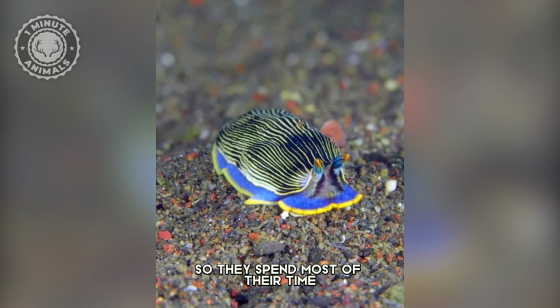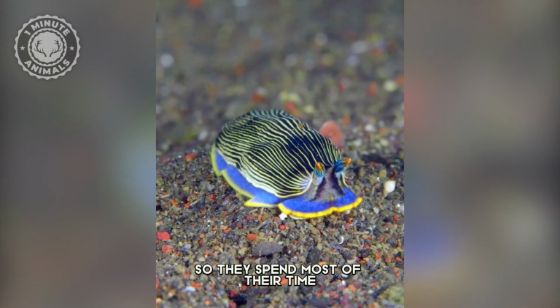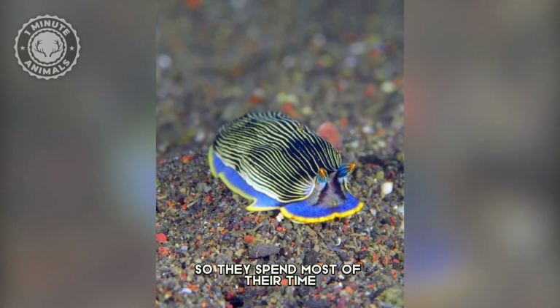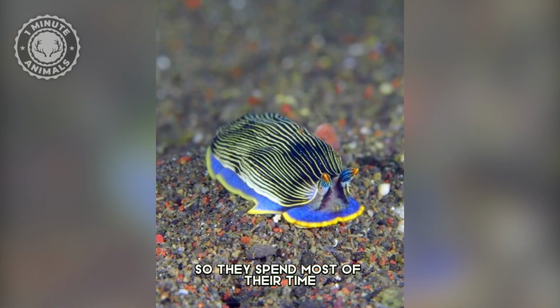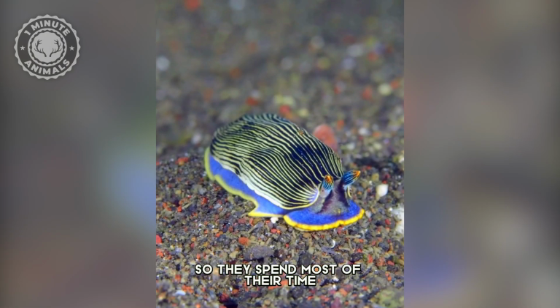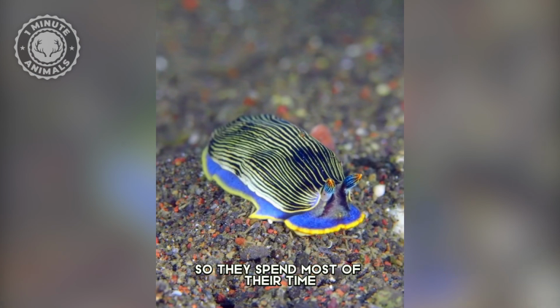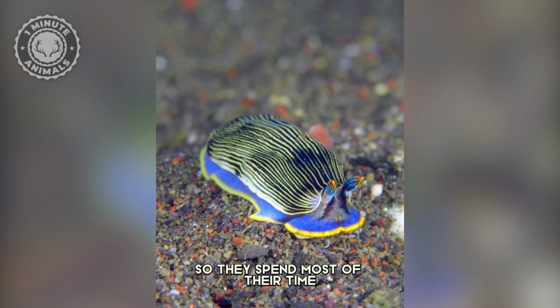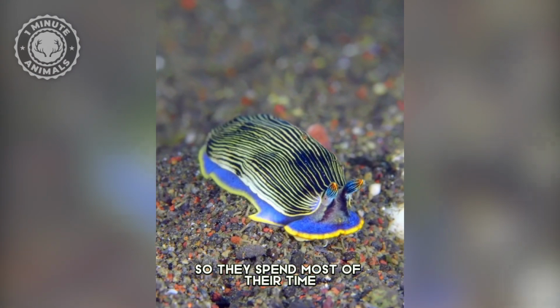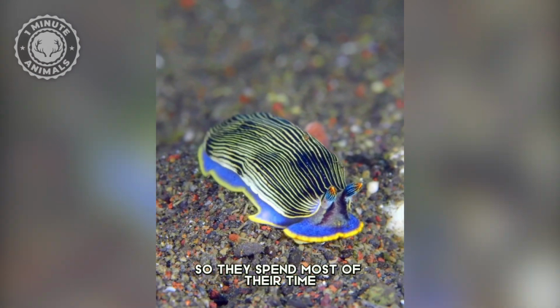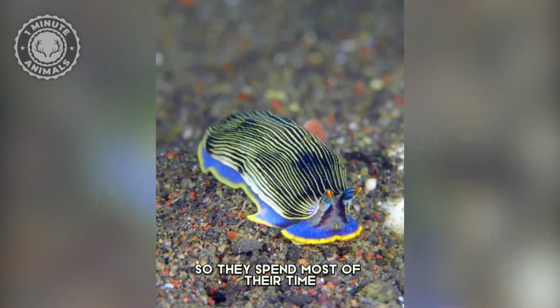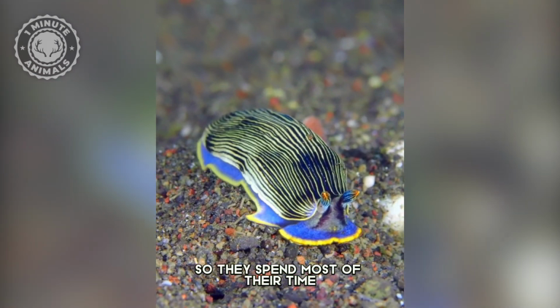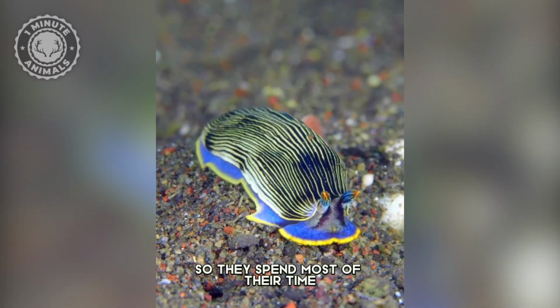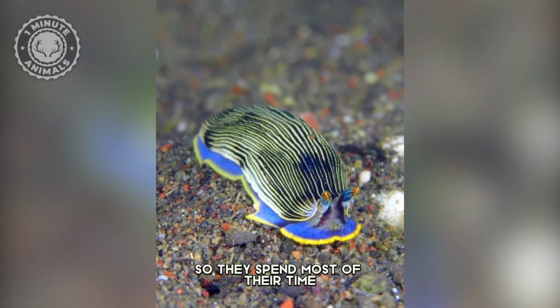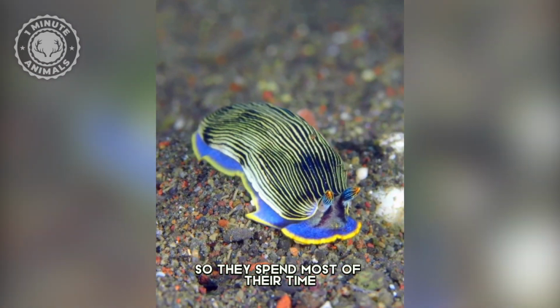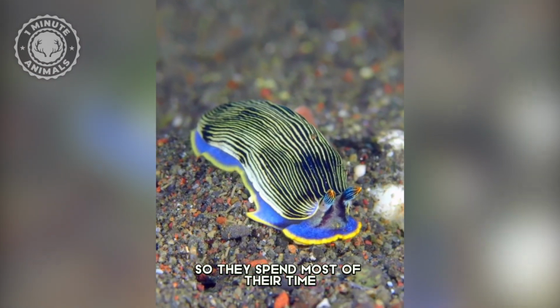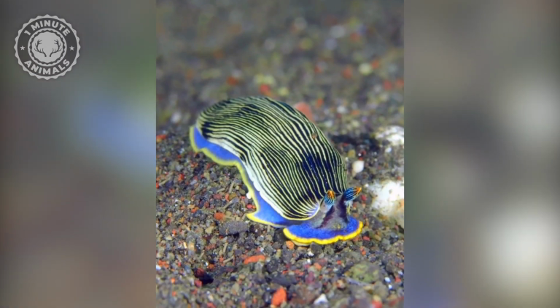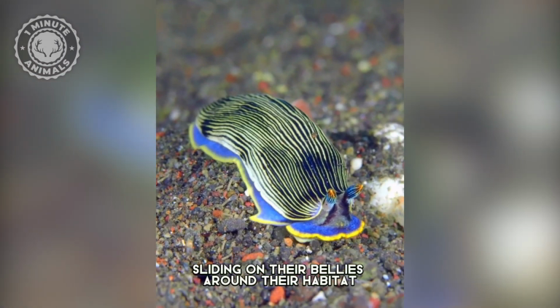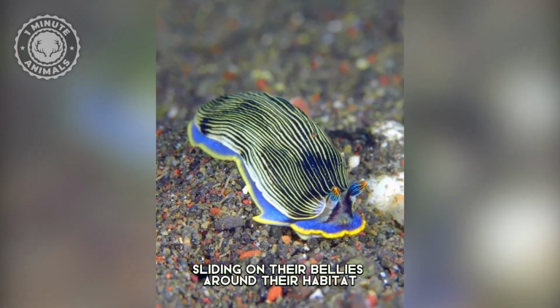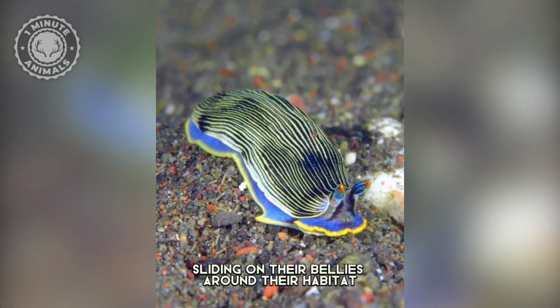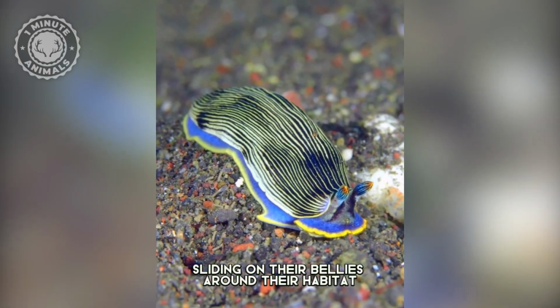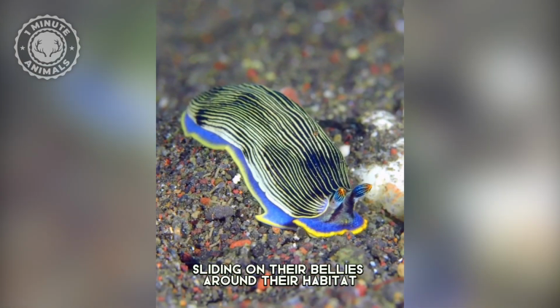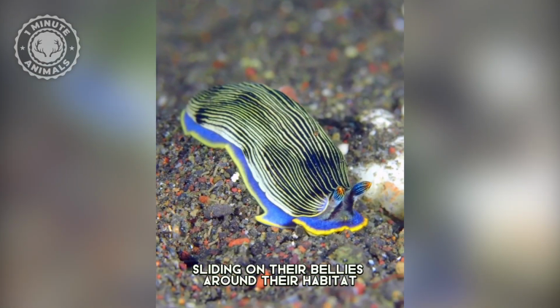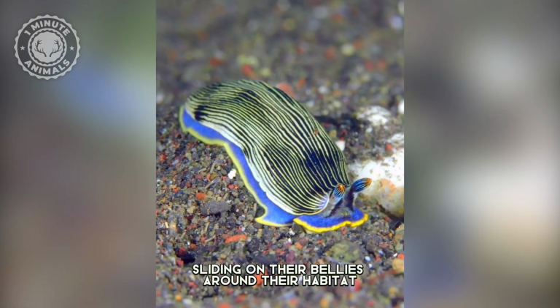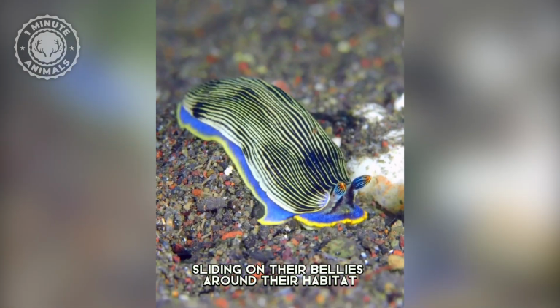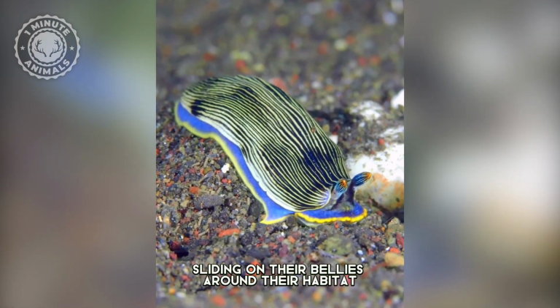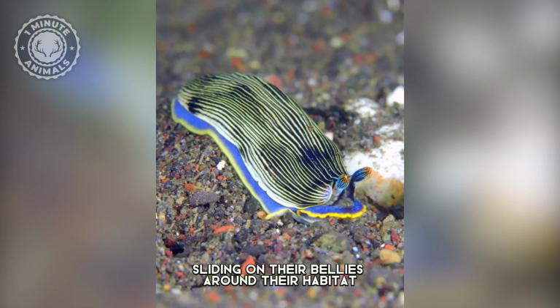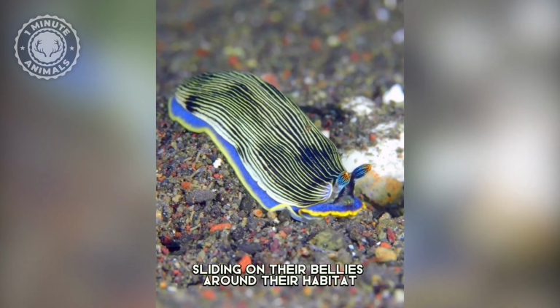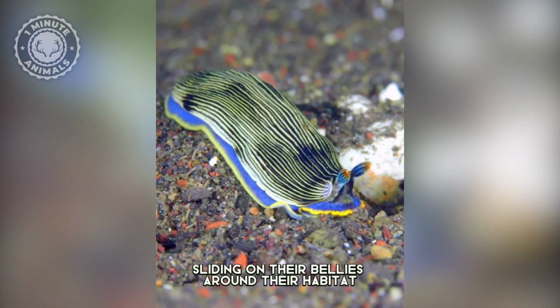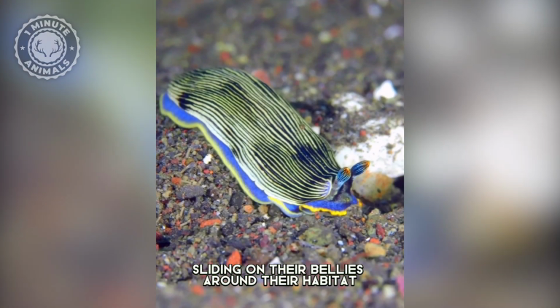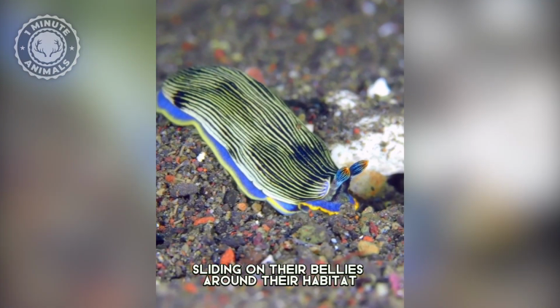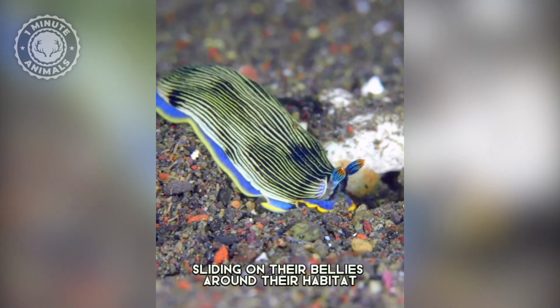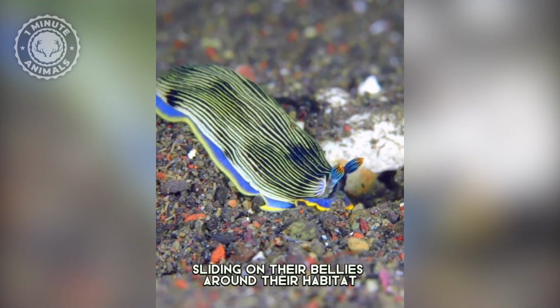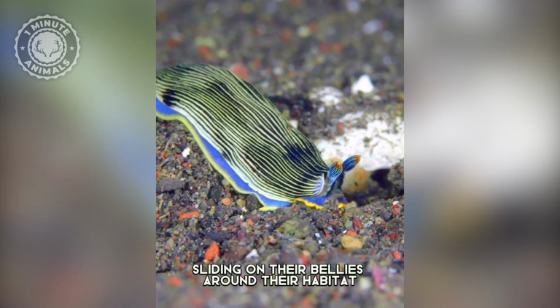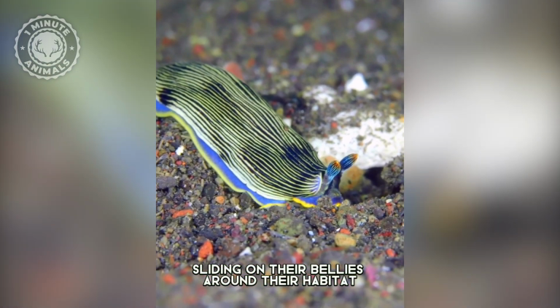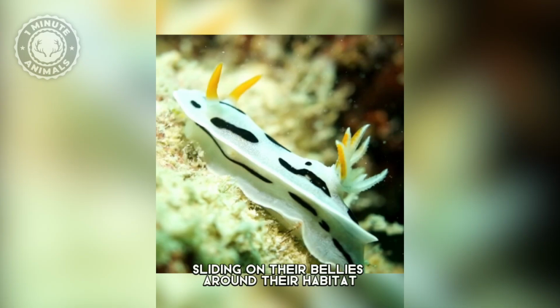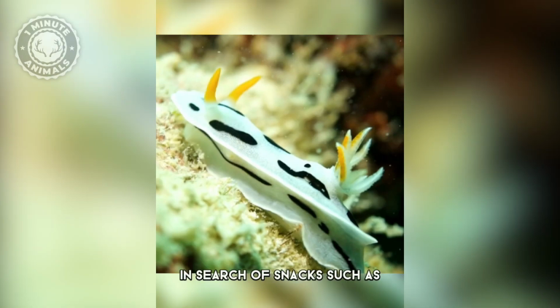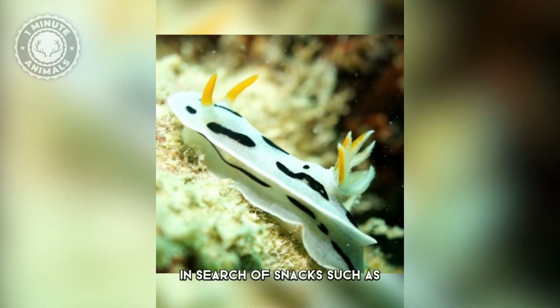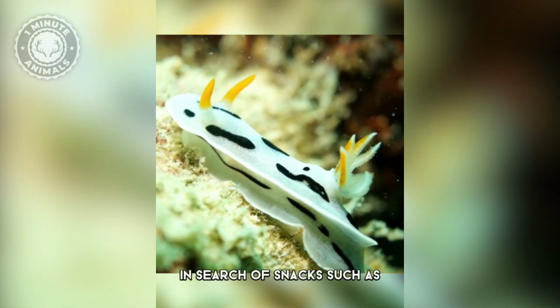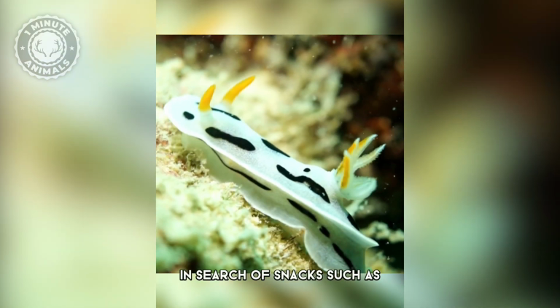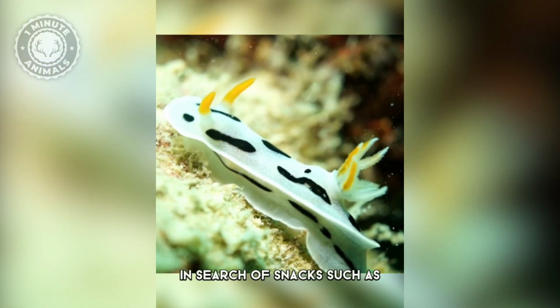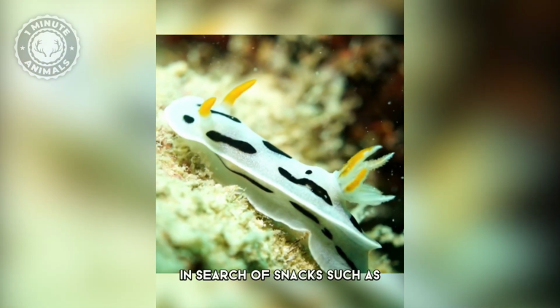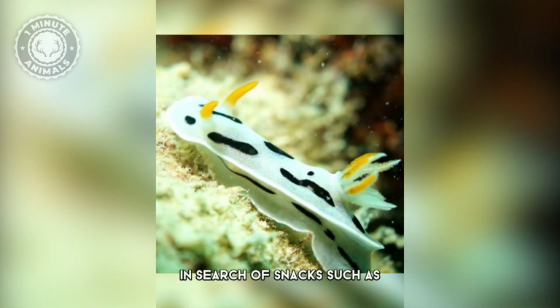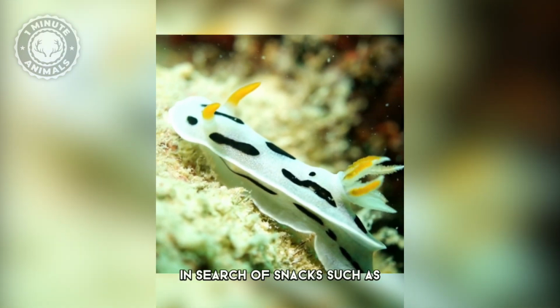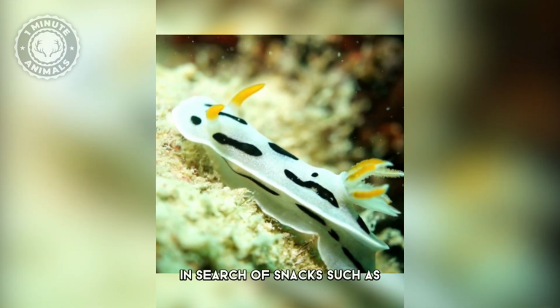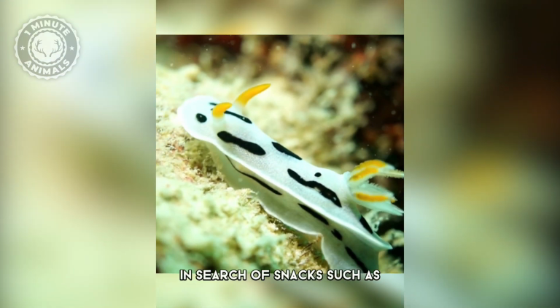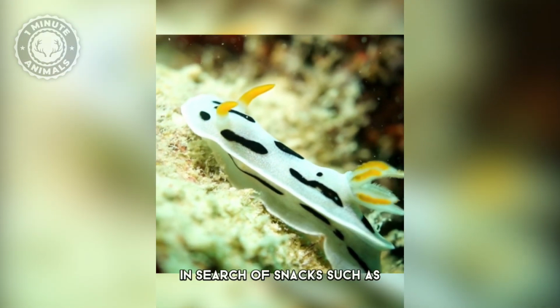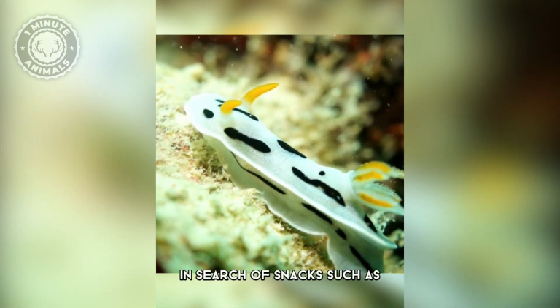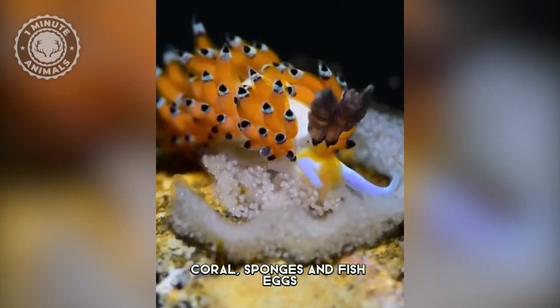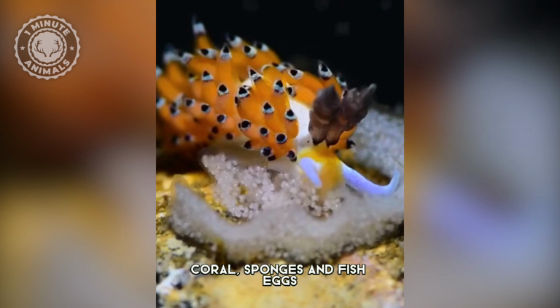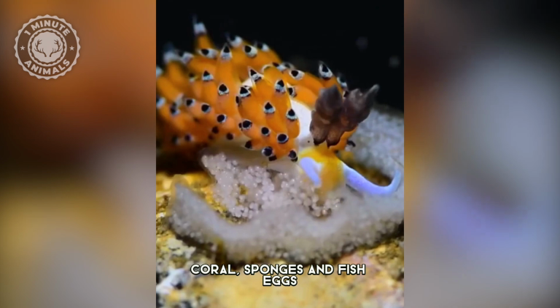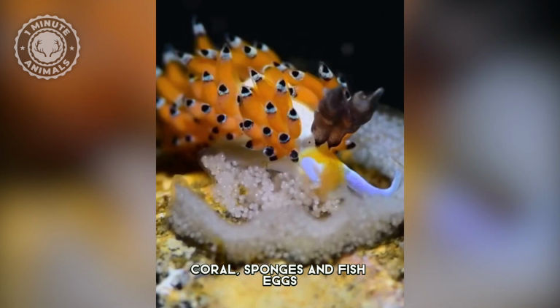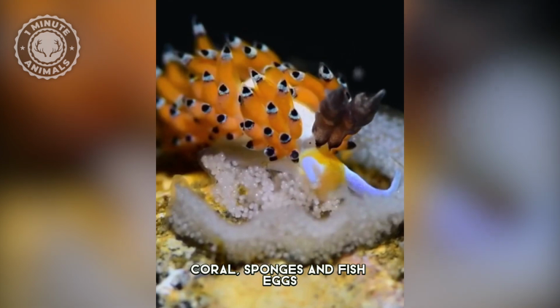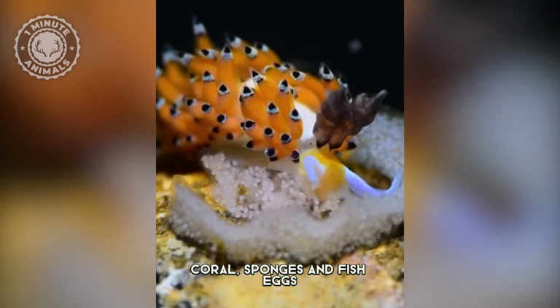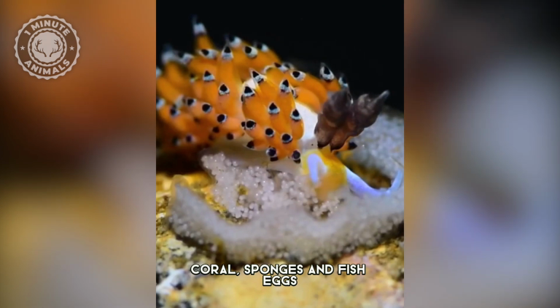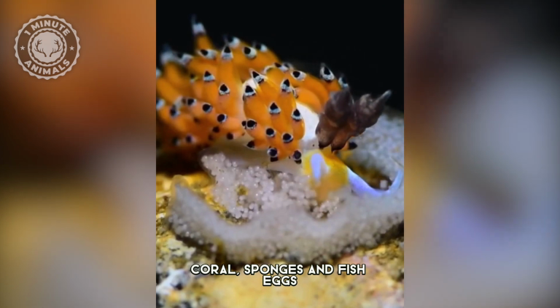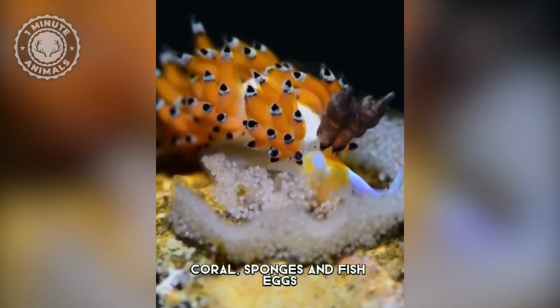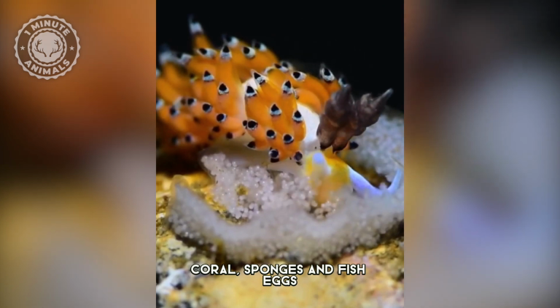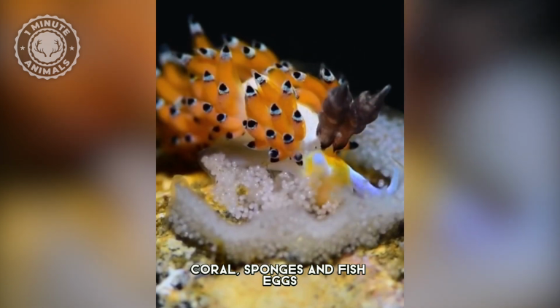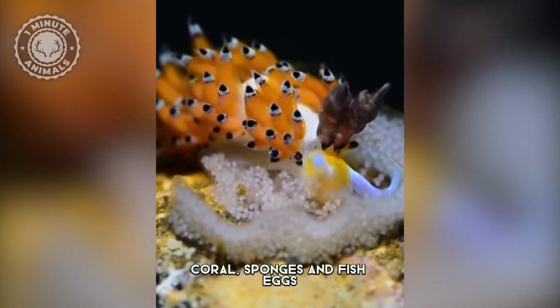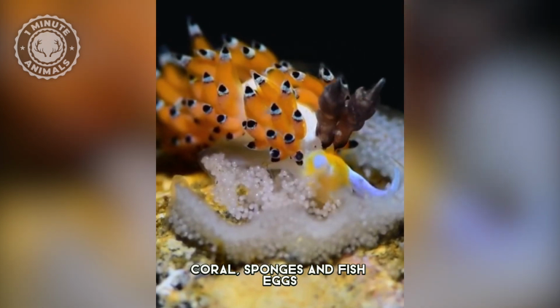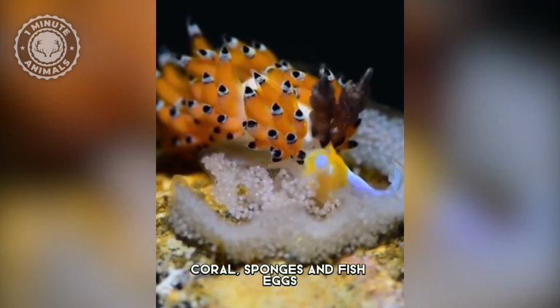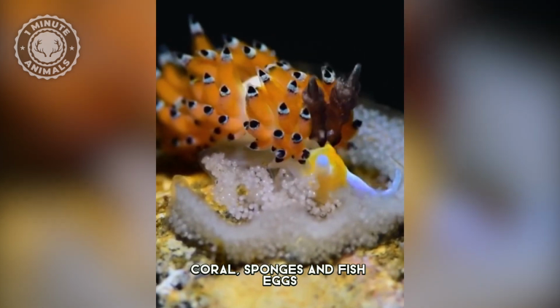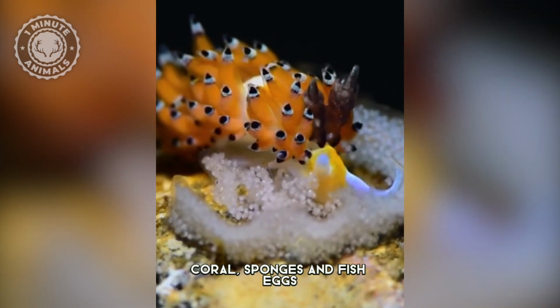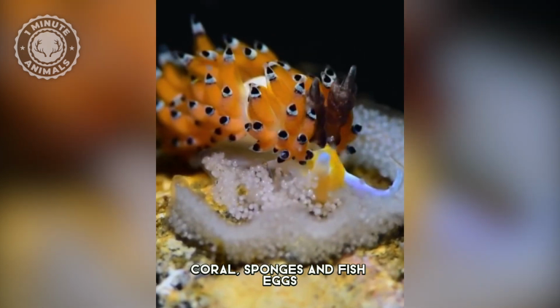So they spend most of their time sliding on their bellies around their habitat in search of snacks such as coral, sponges, and fish eggs.